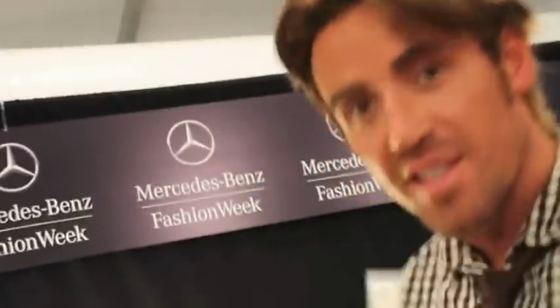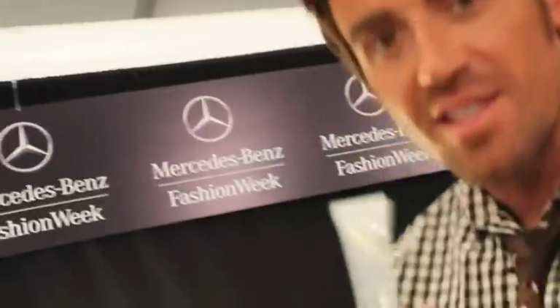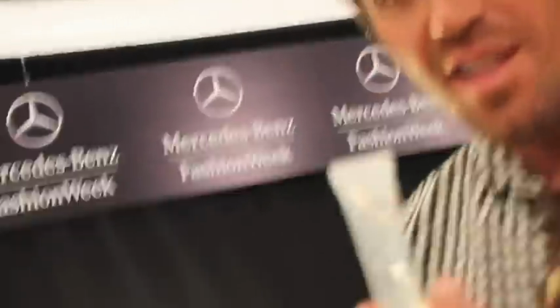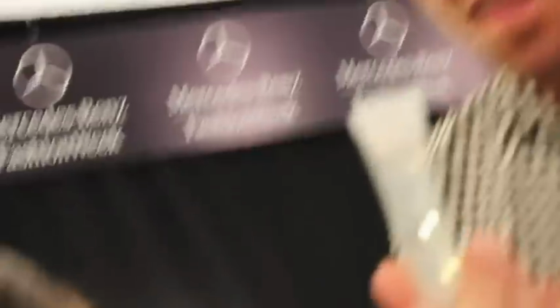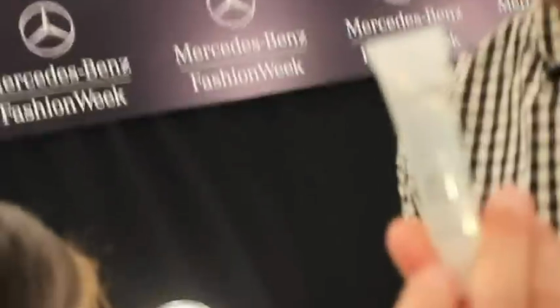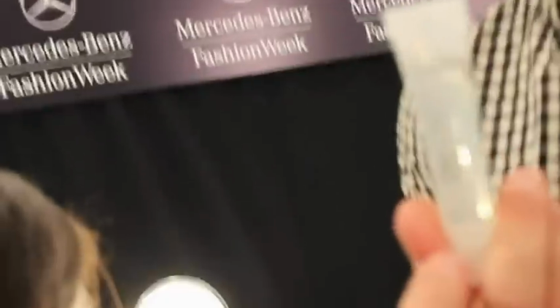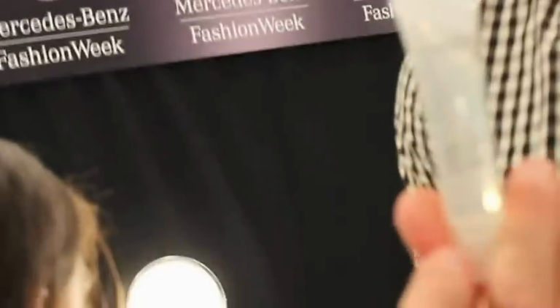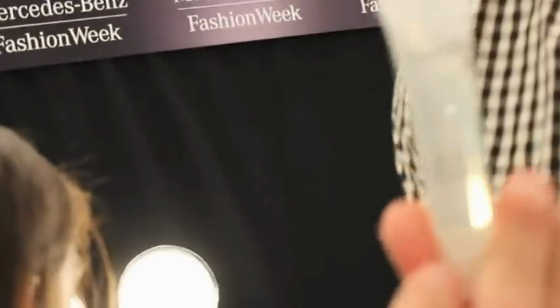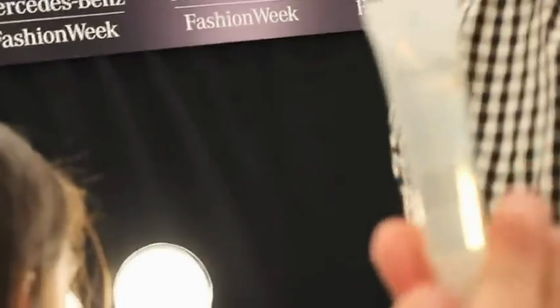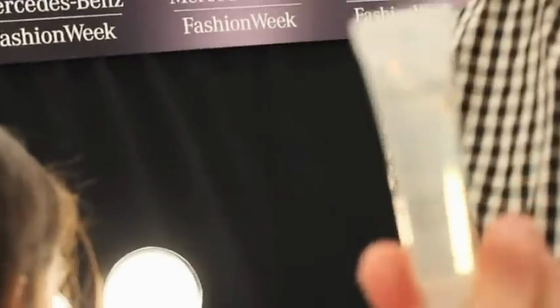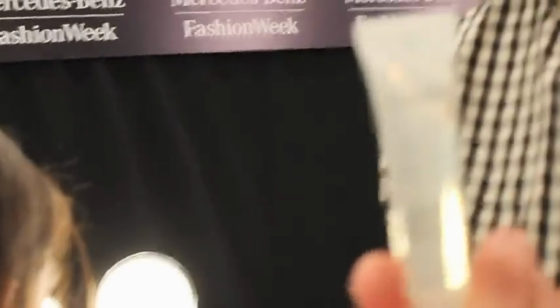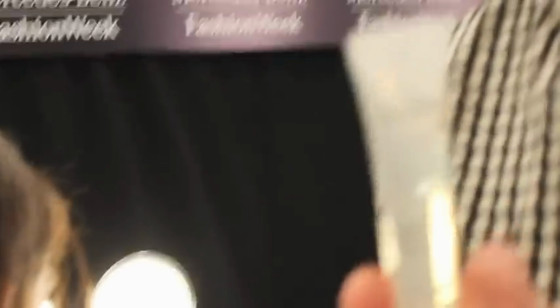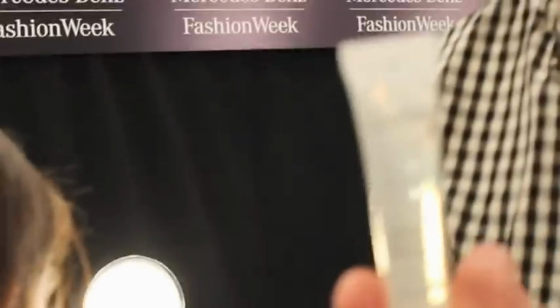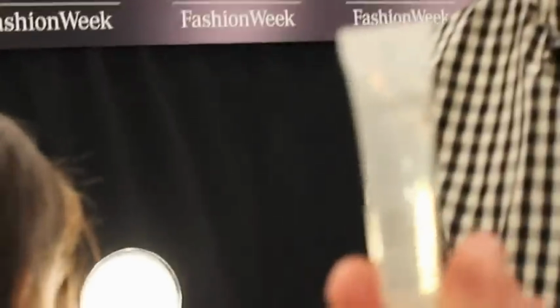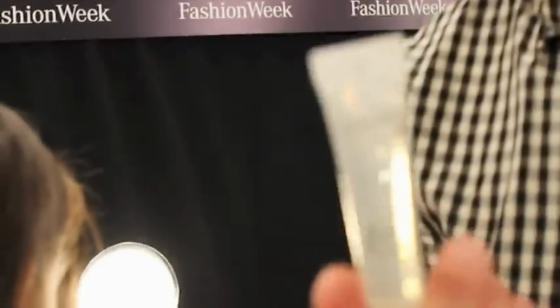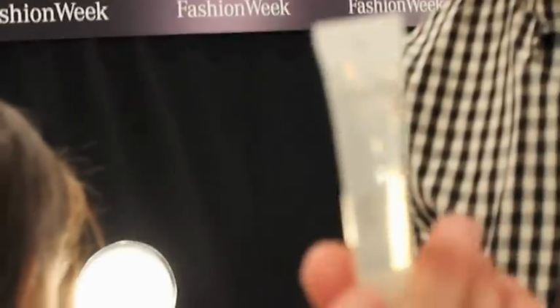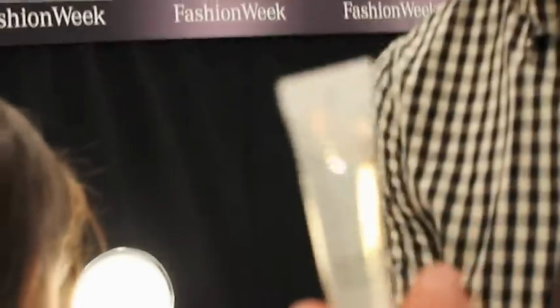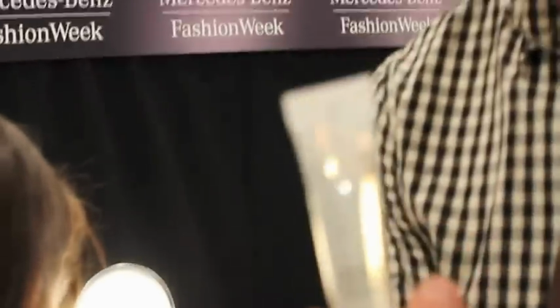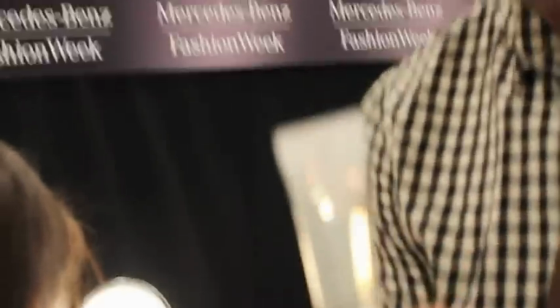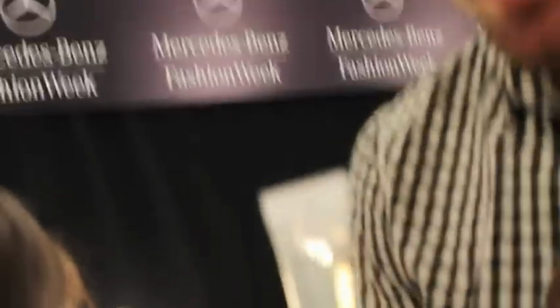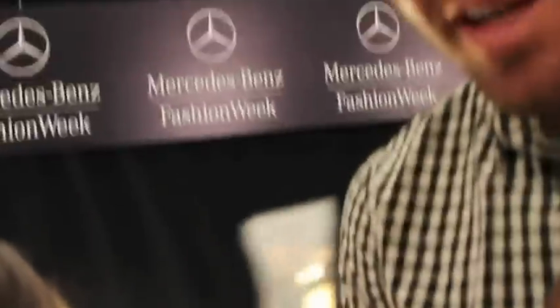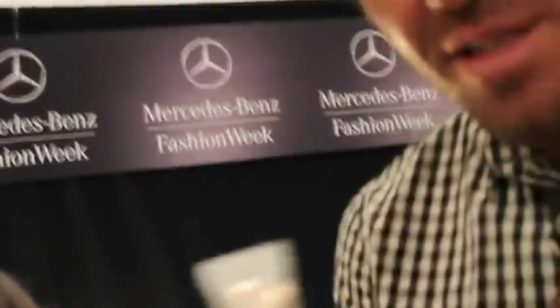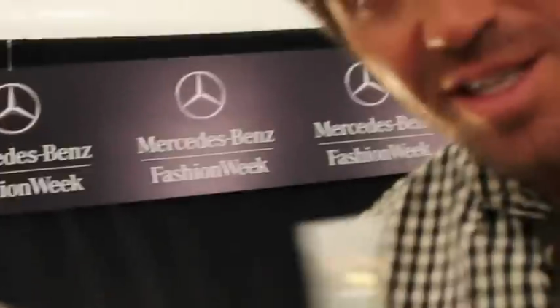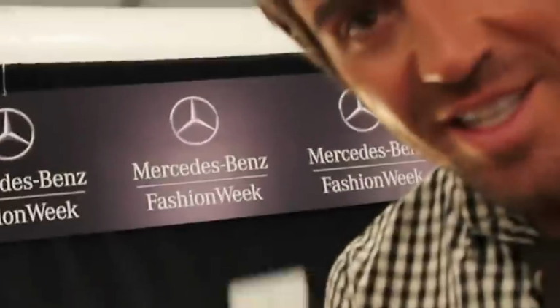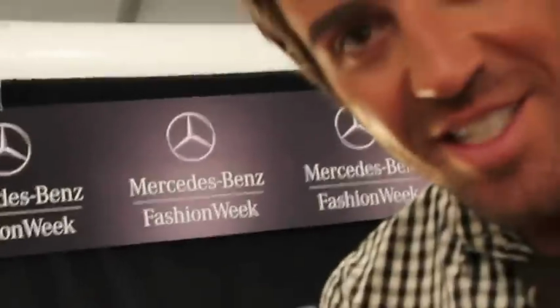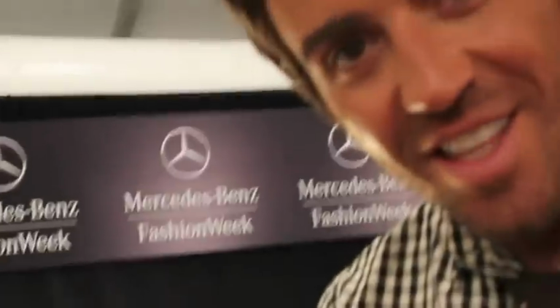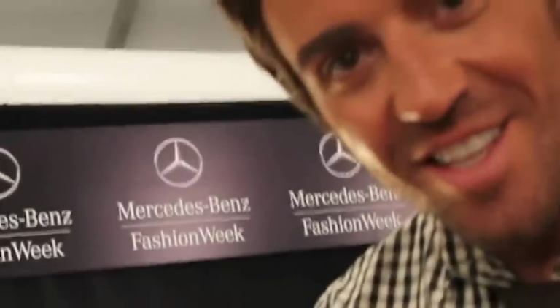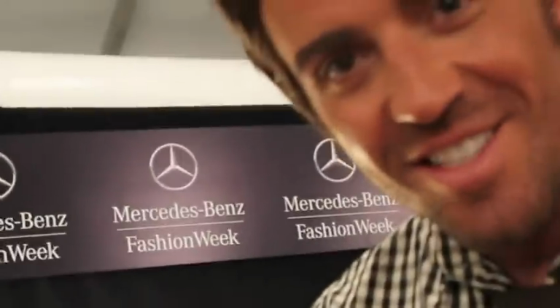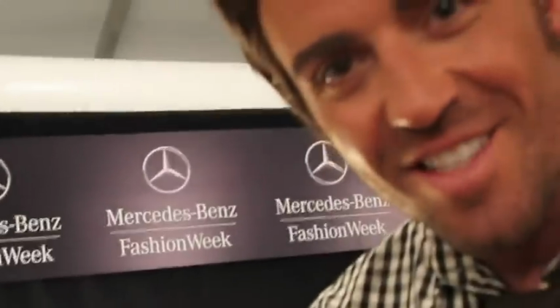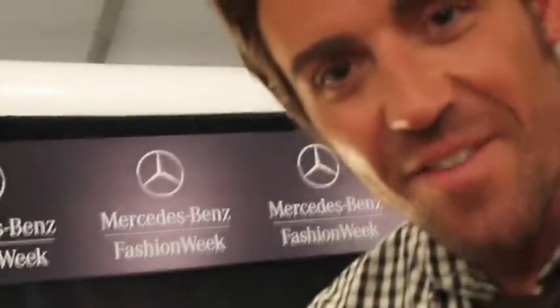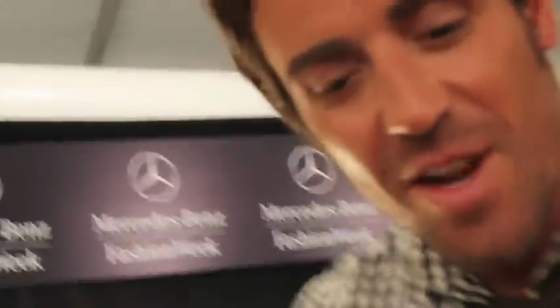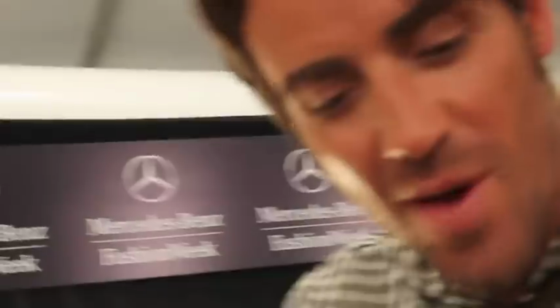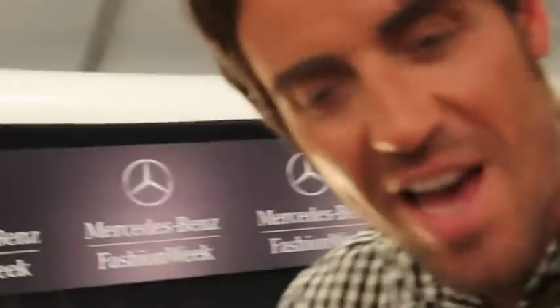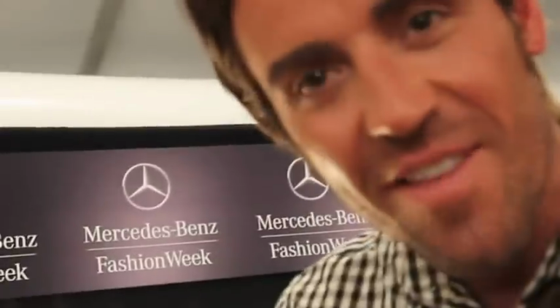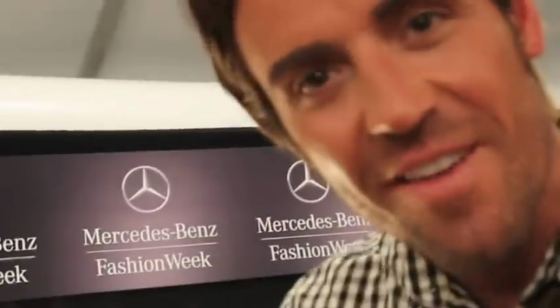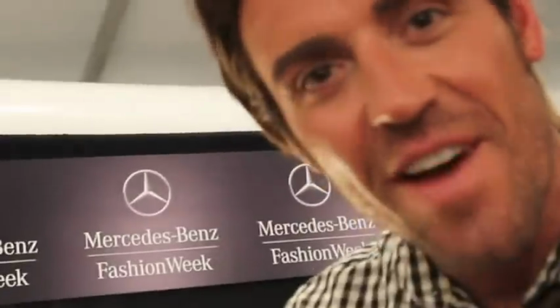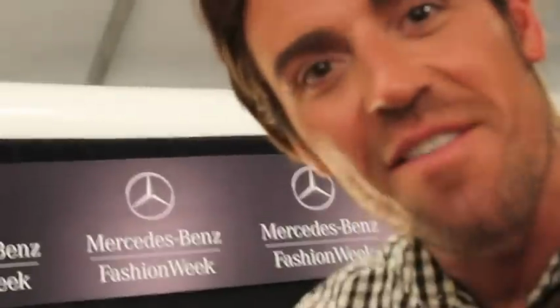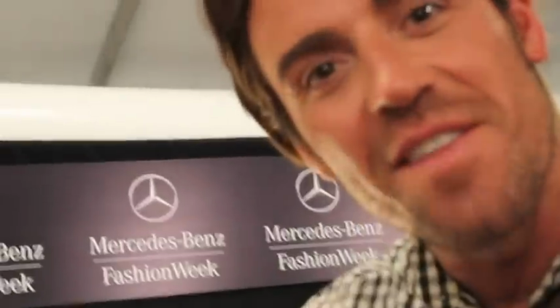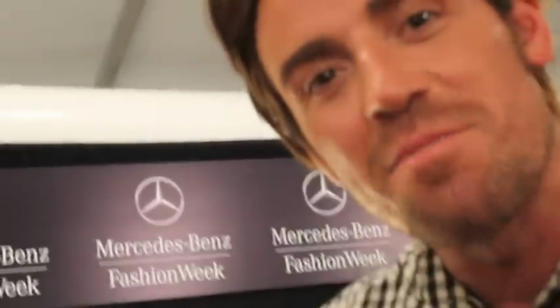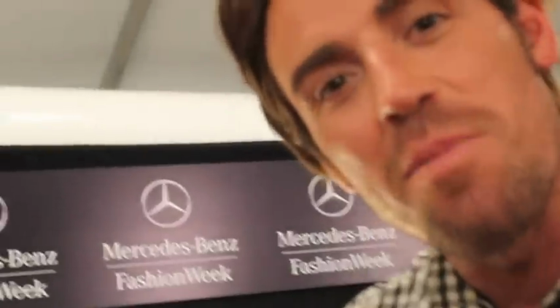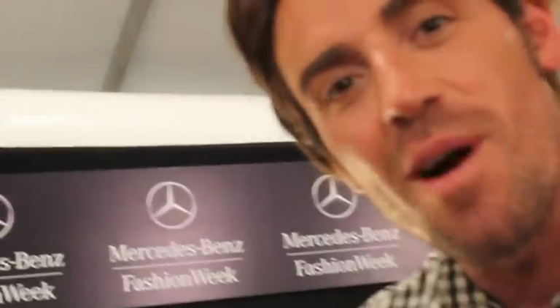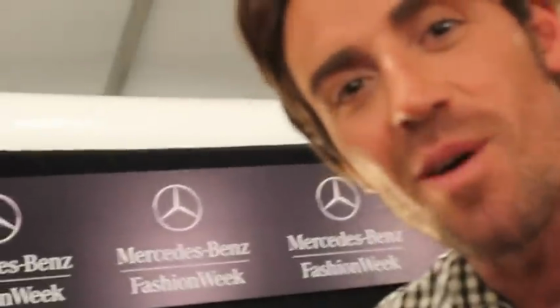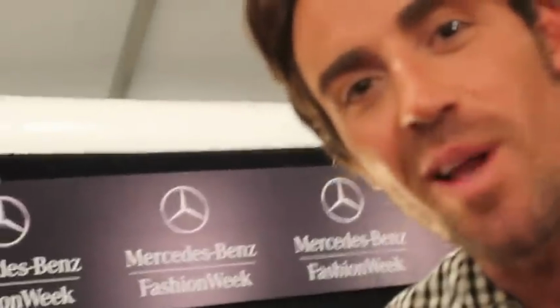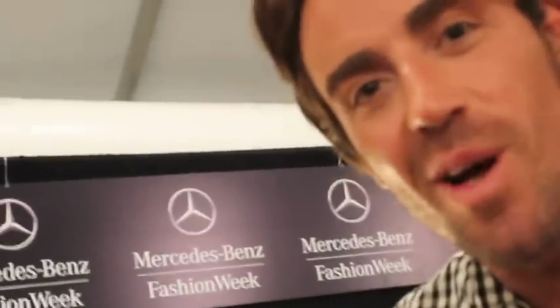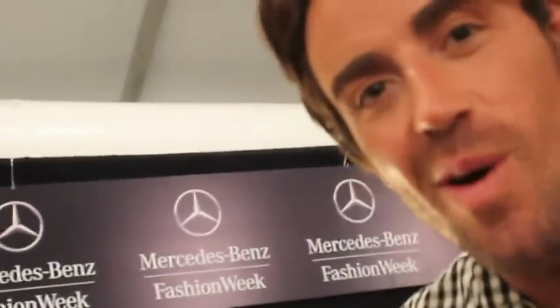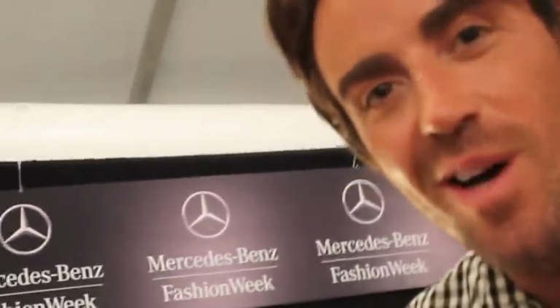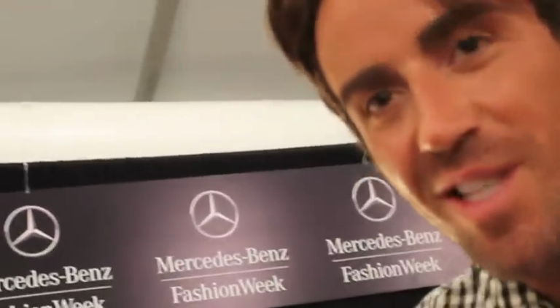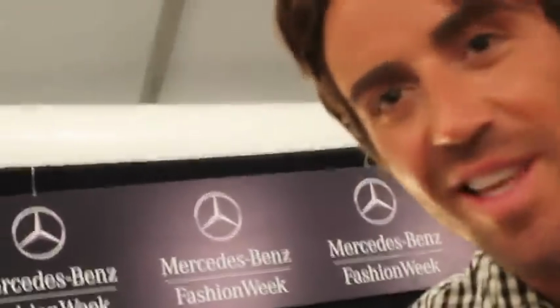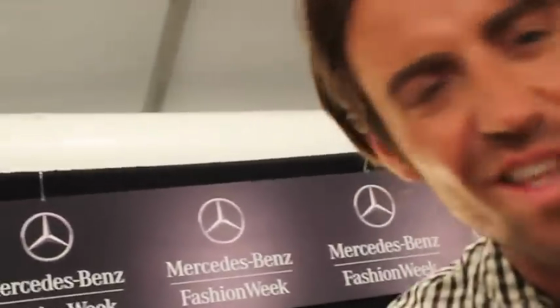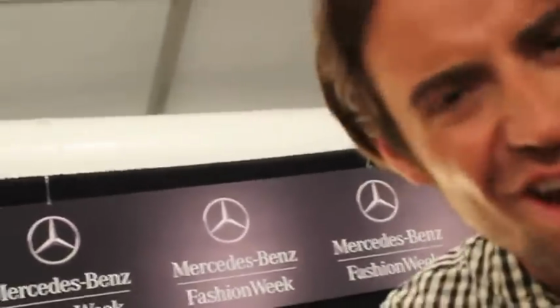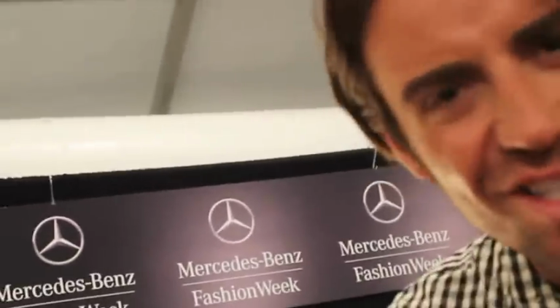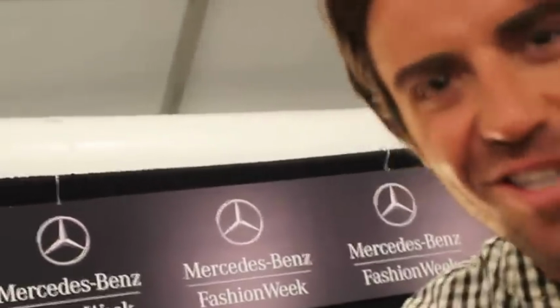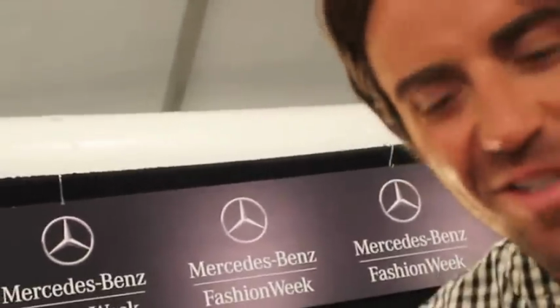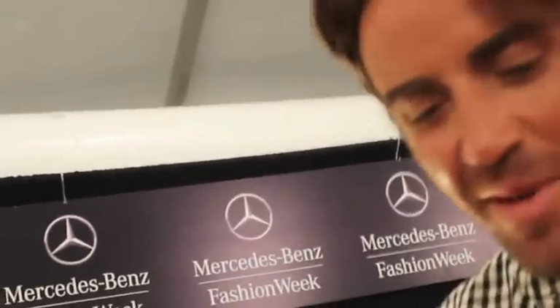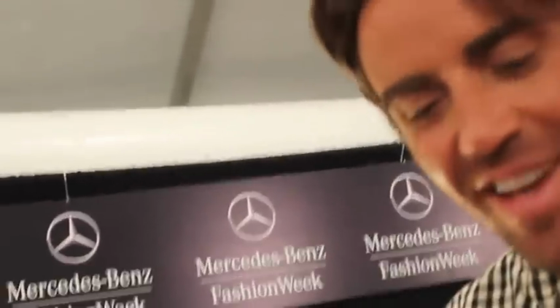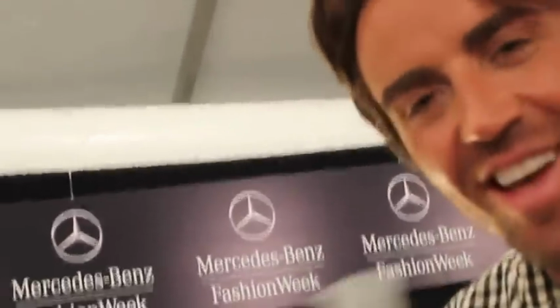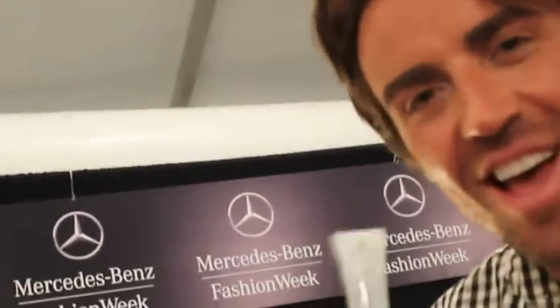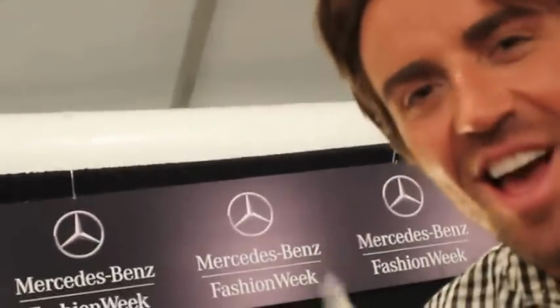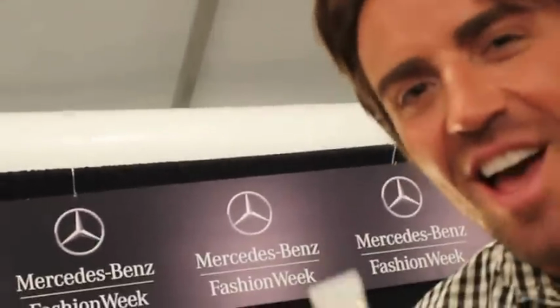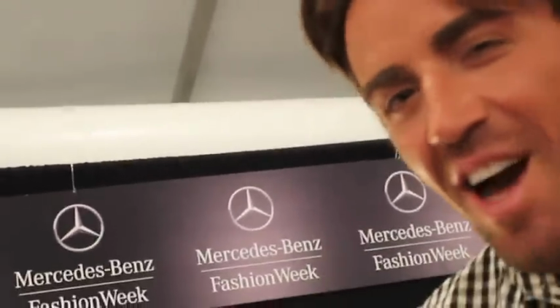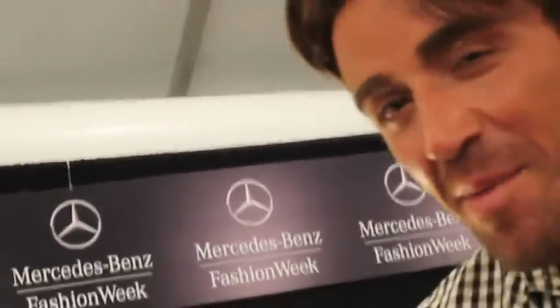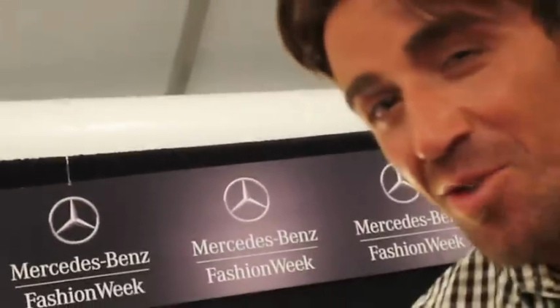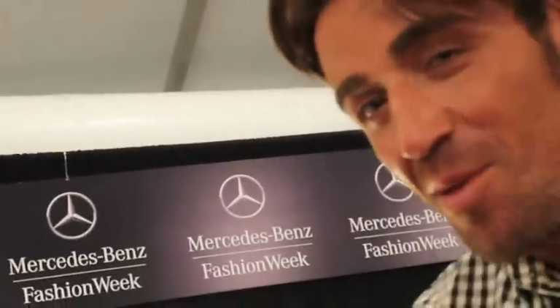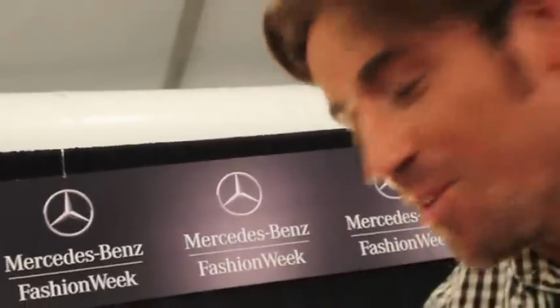This is the best gloss out there. All of my celebrity clients are addicted to this. If I don't have like five of these in my pocket when I go to the Oscars or something like that, I'm in trouble.